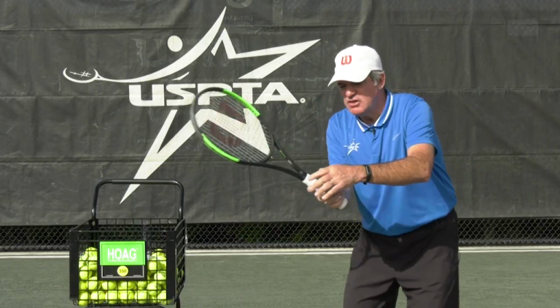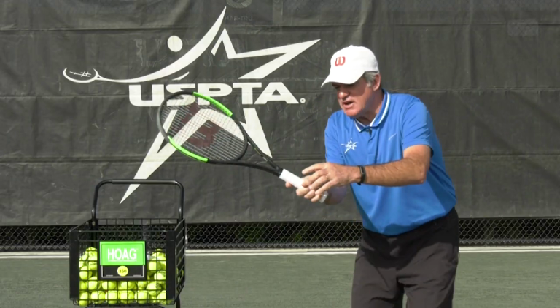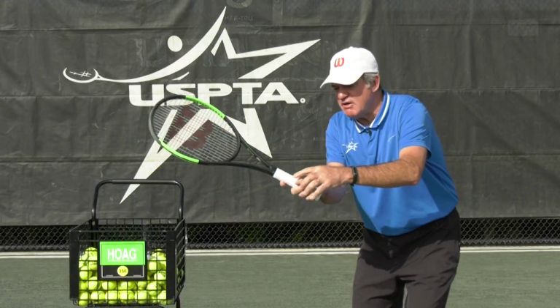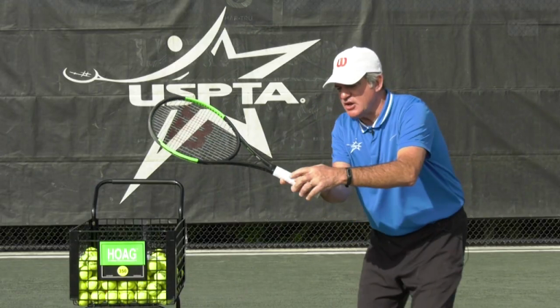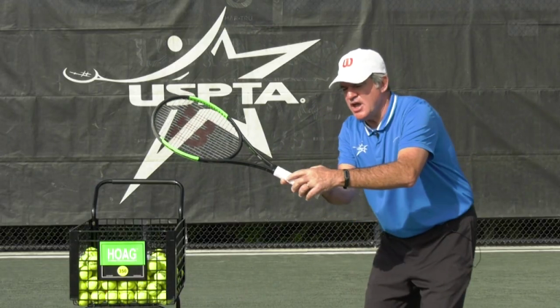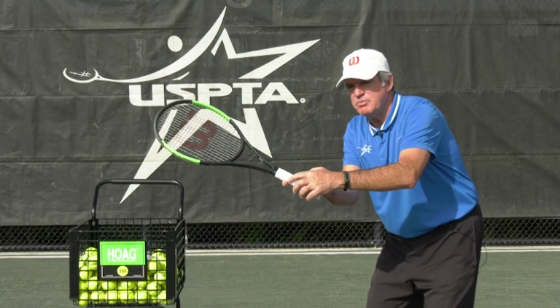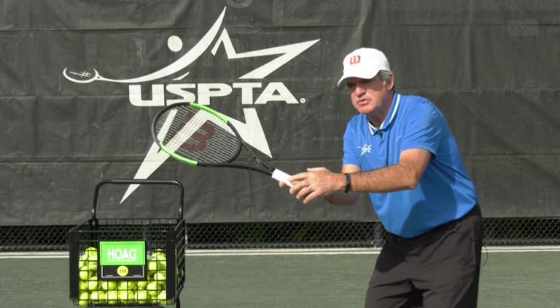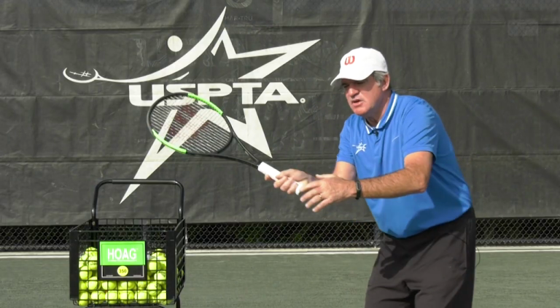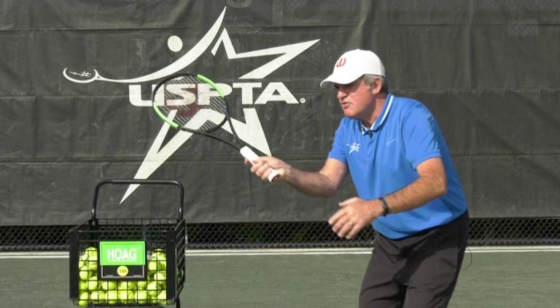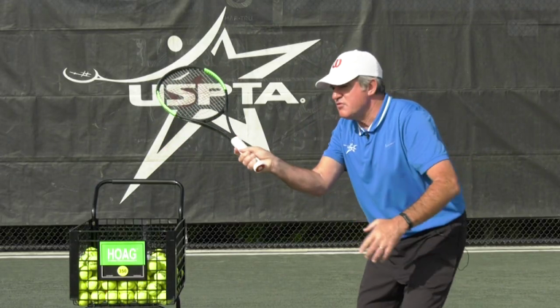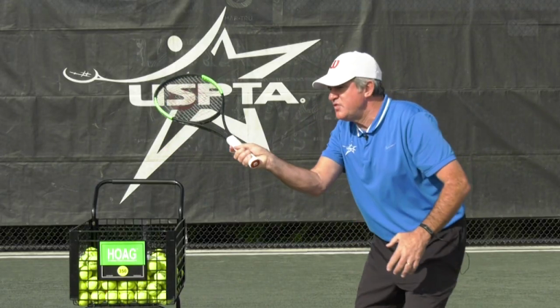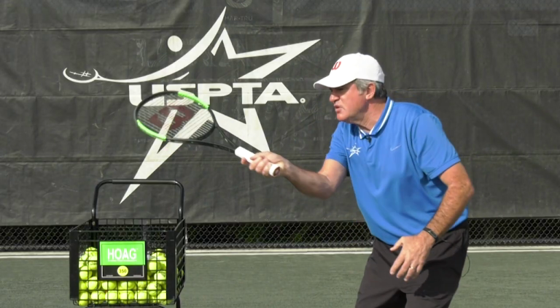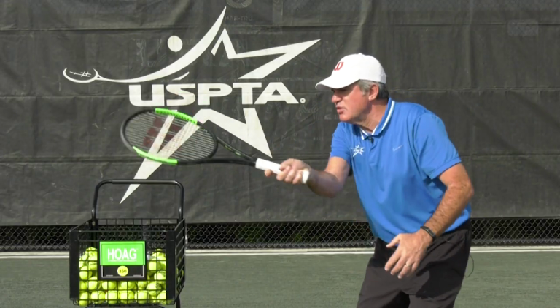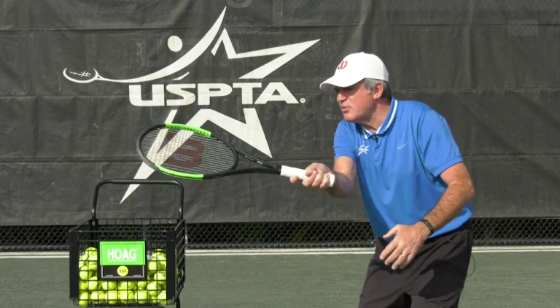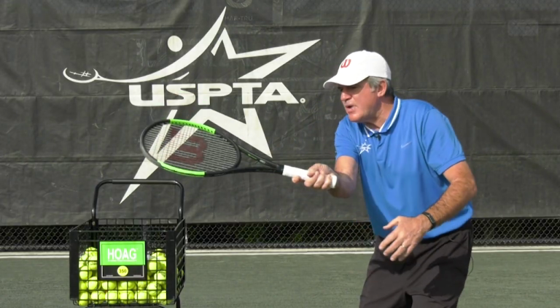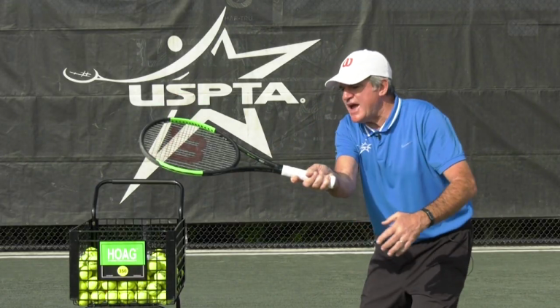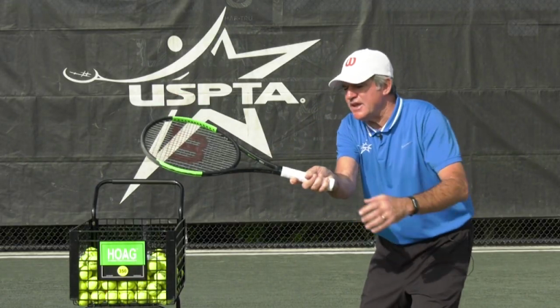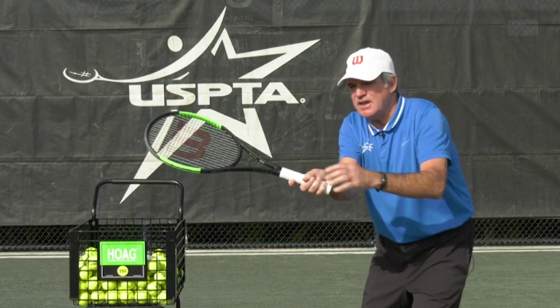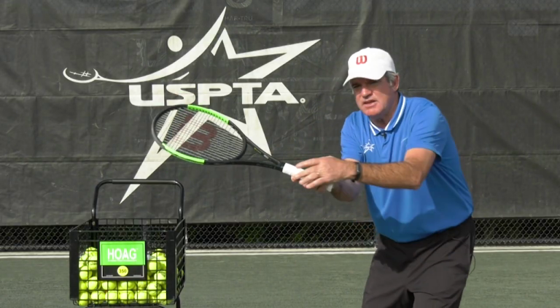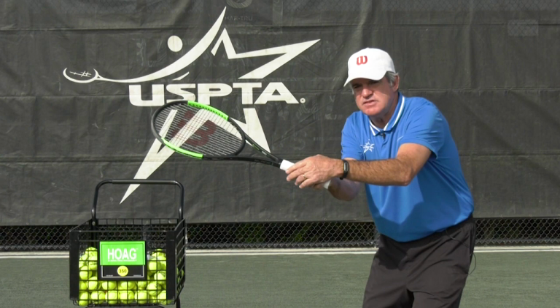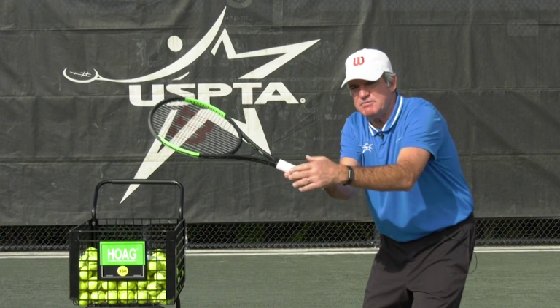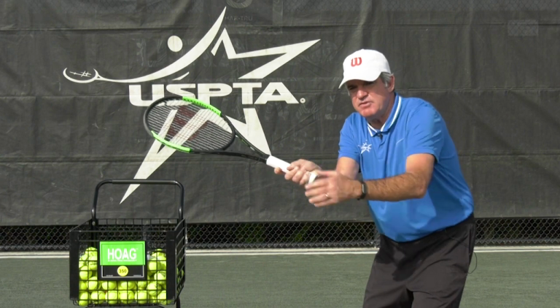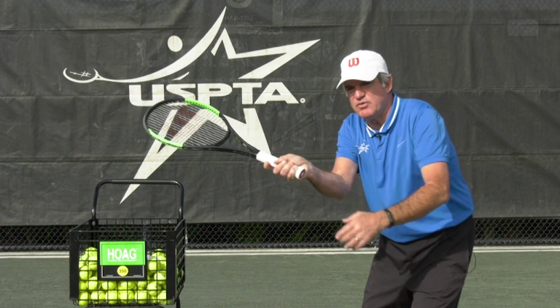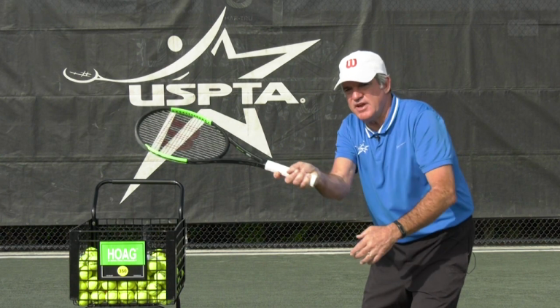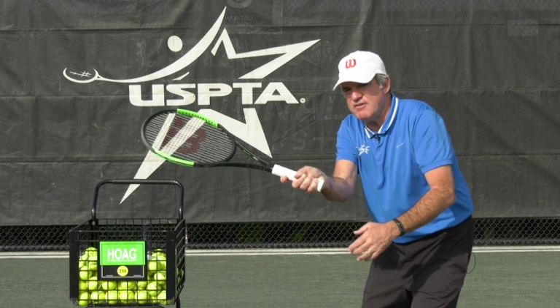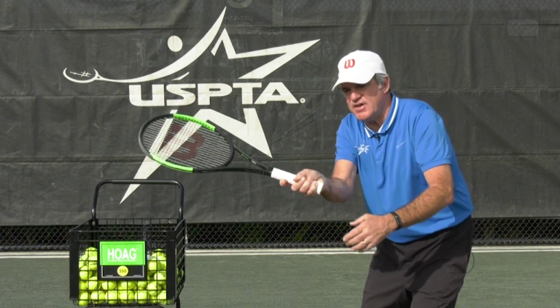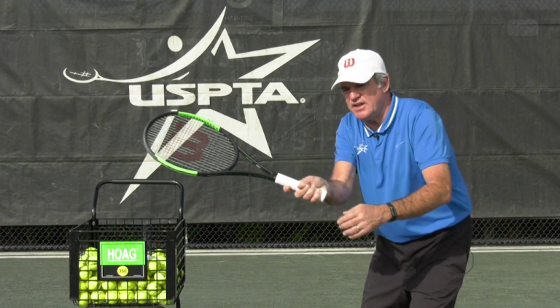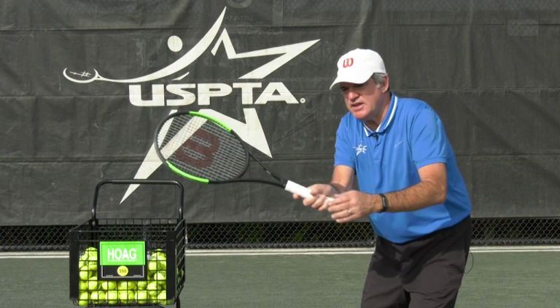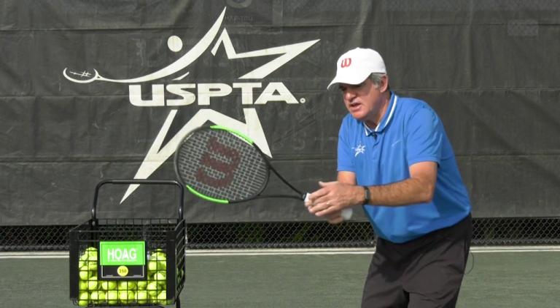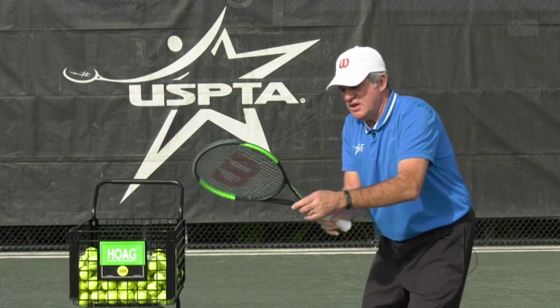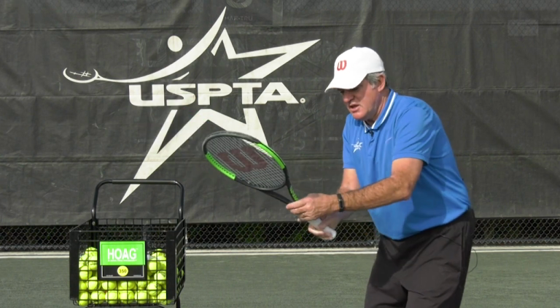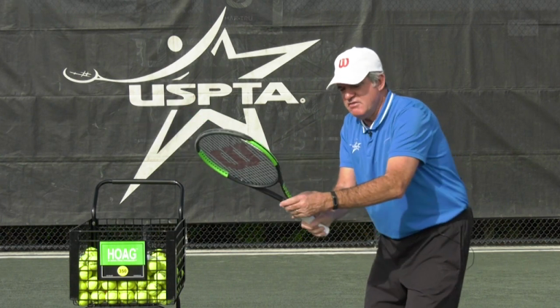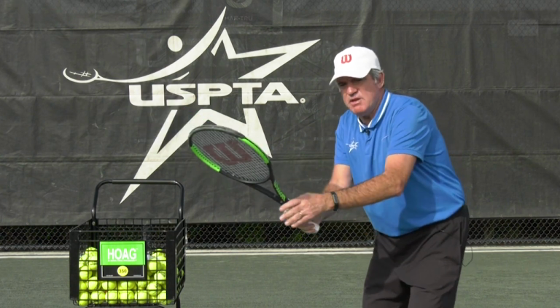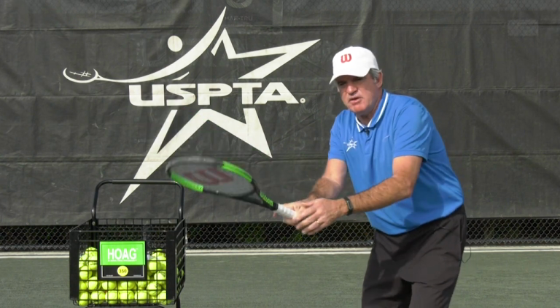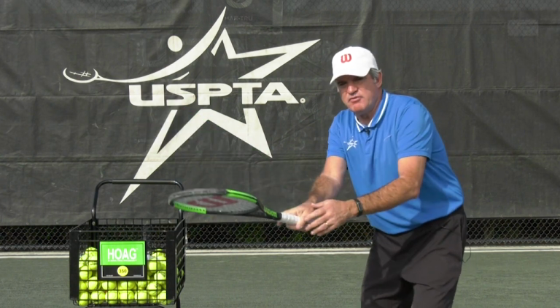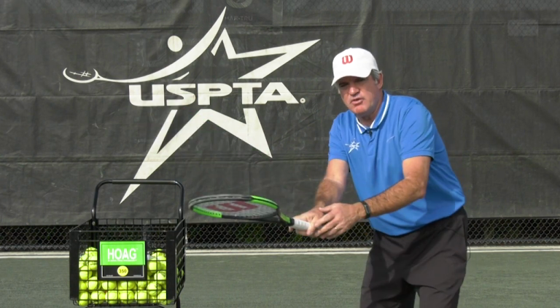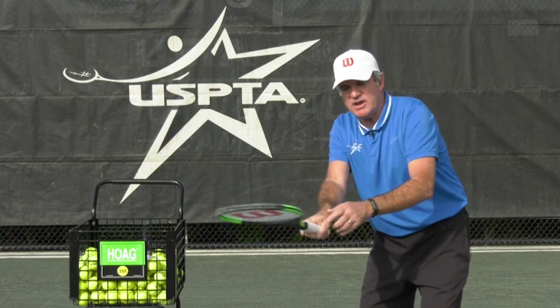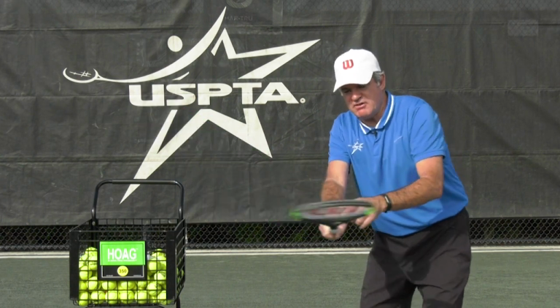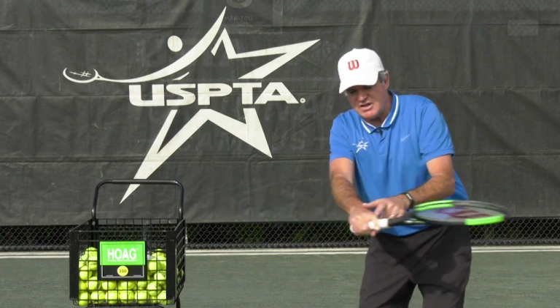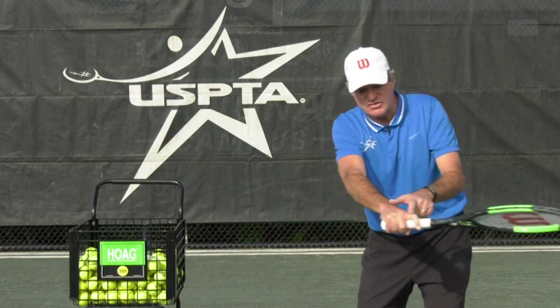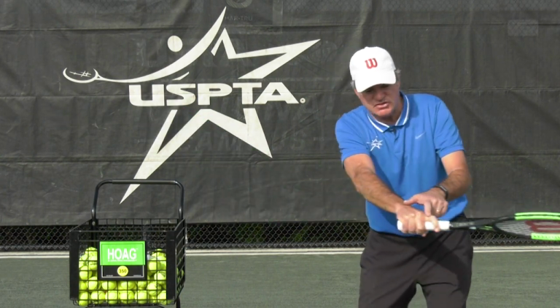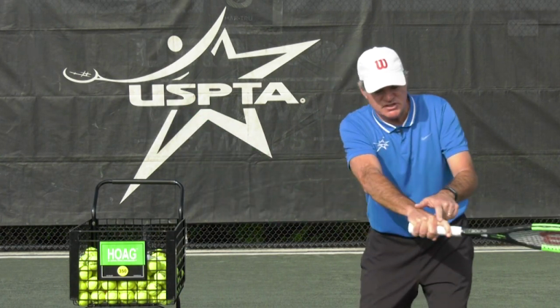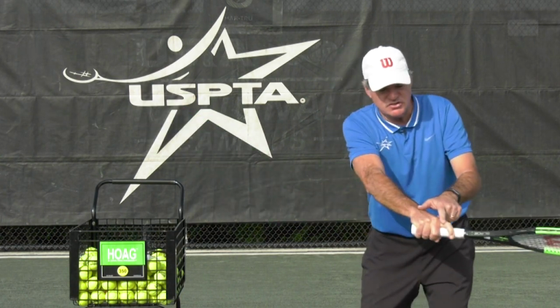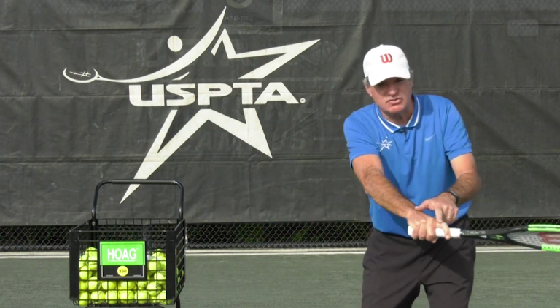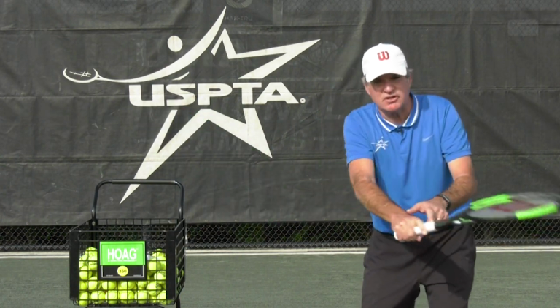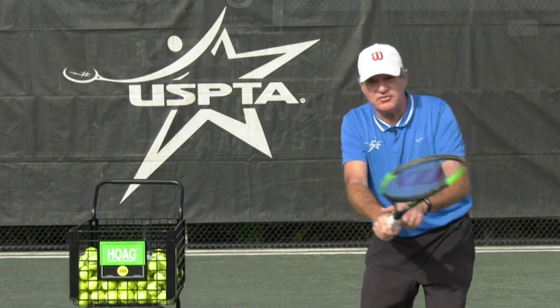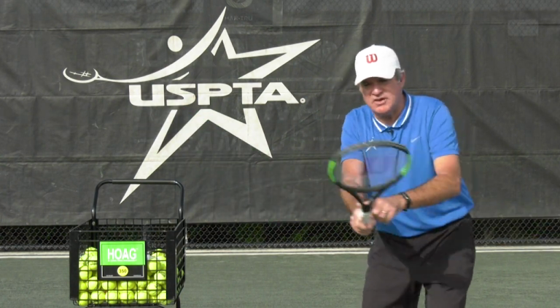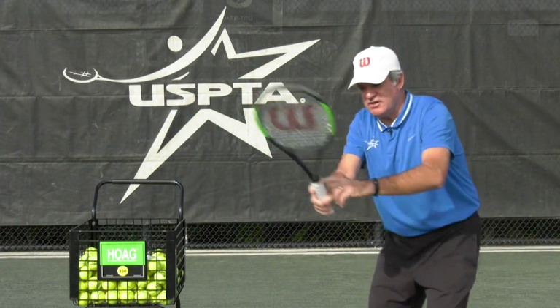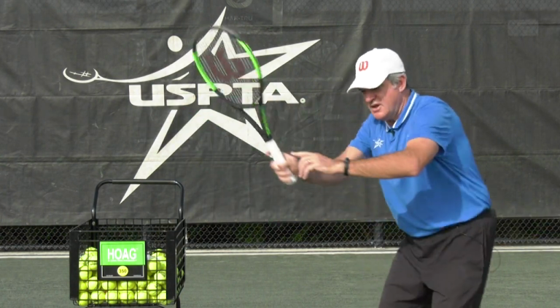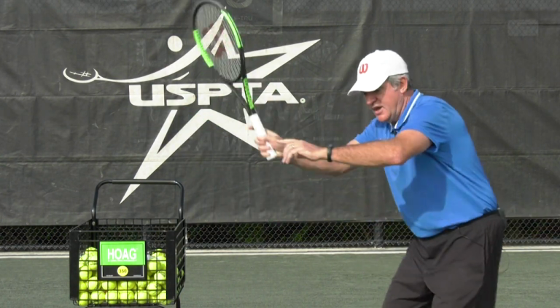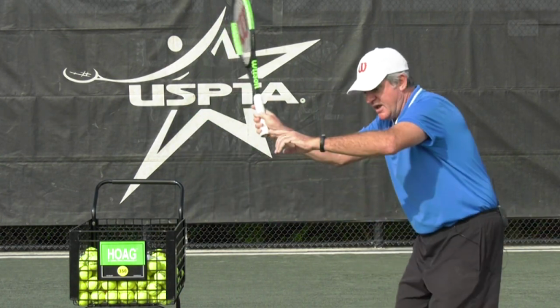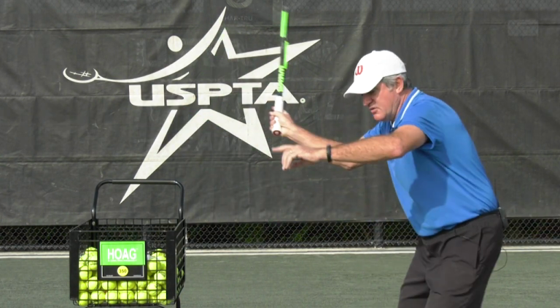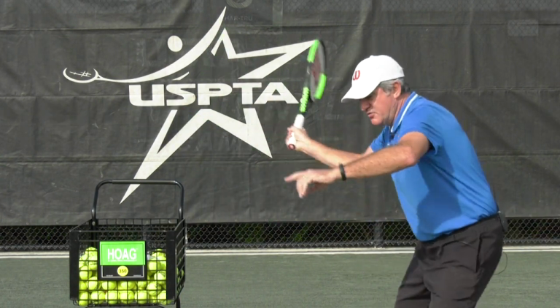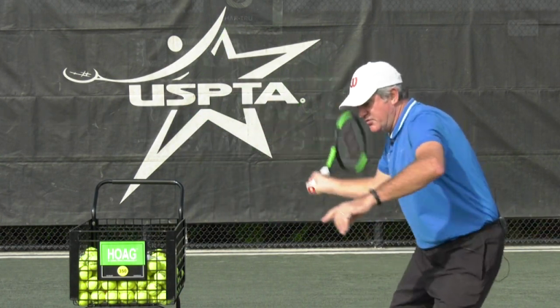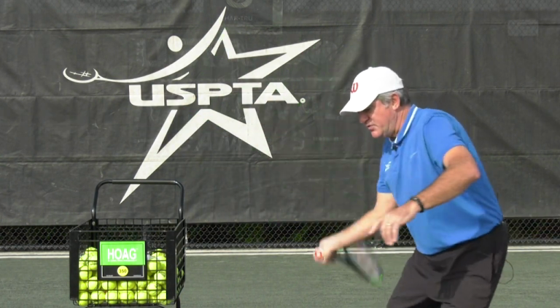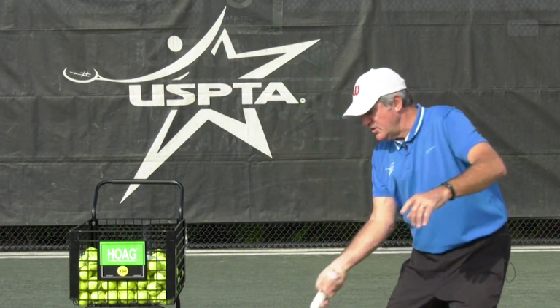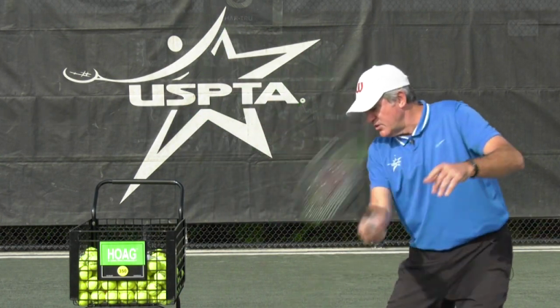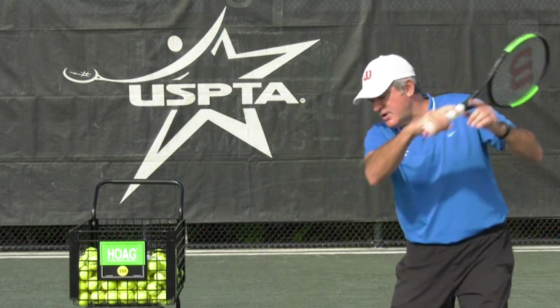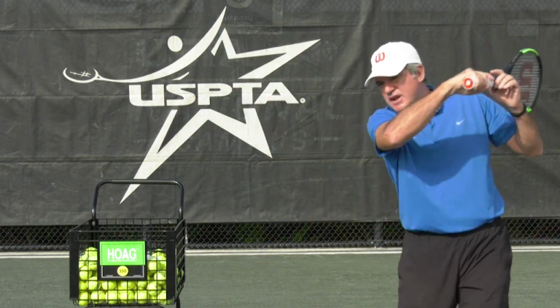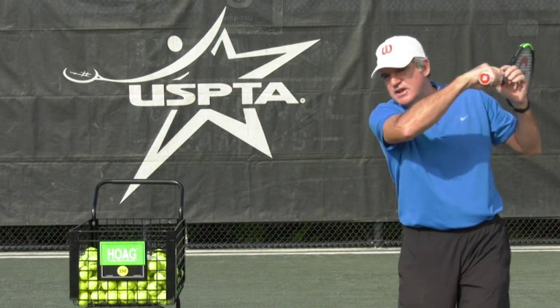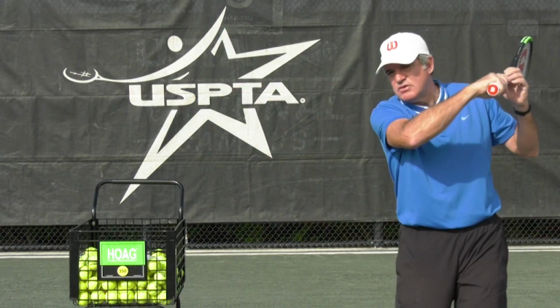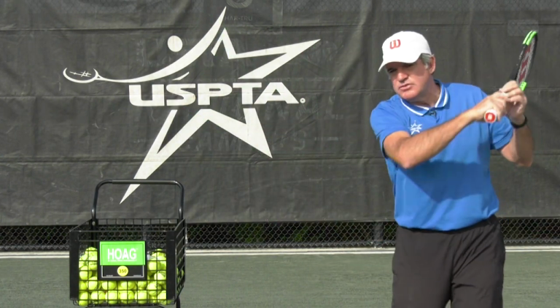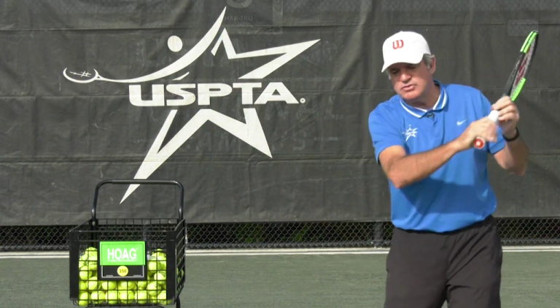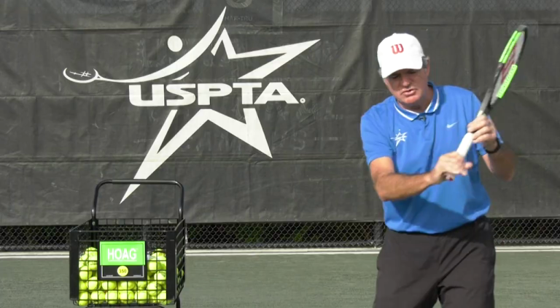See on my forehand volley, even on my forehand ground stroke — see the trigger finger — I can feel the racket head going through.